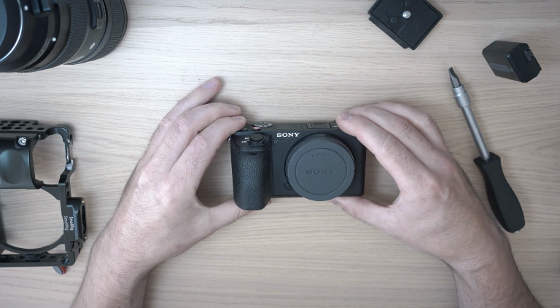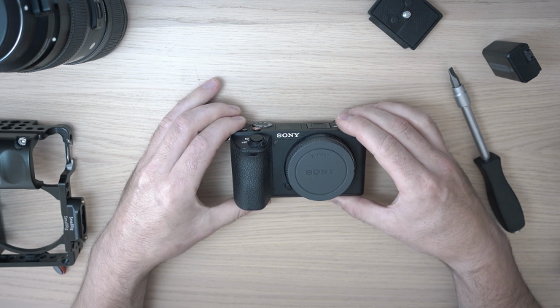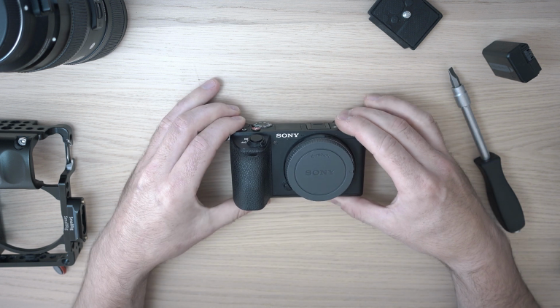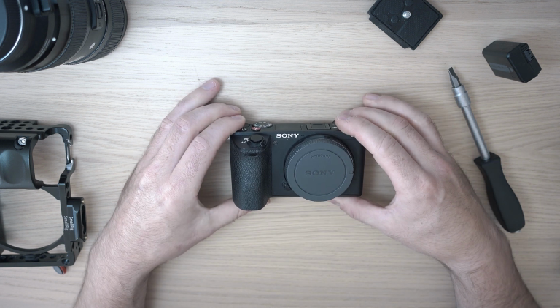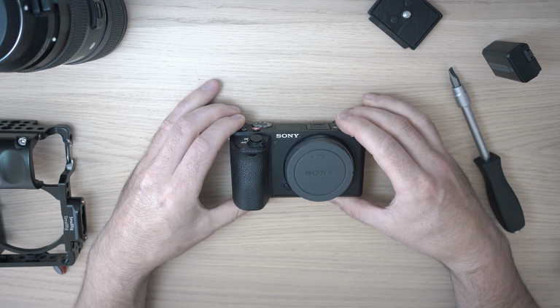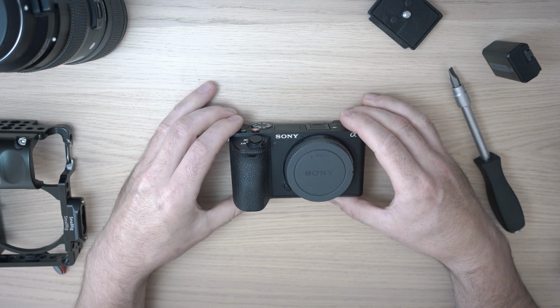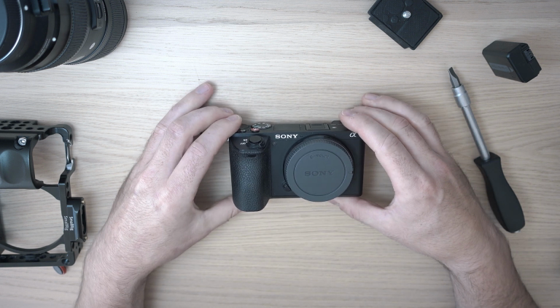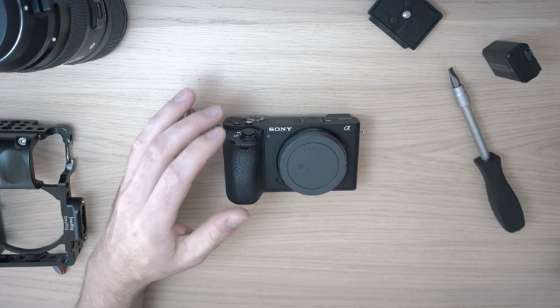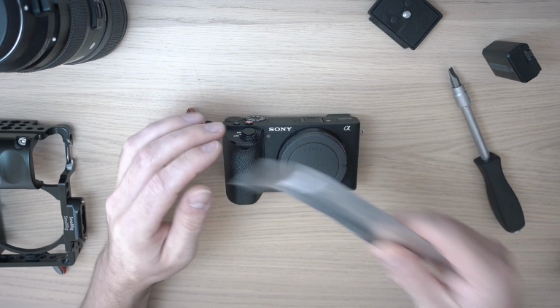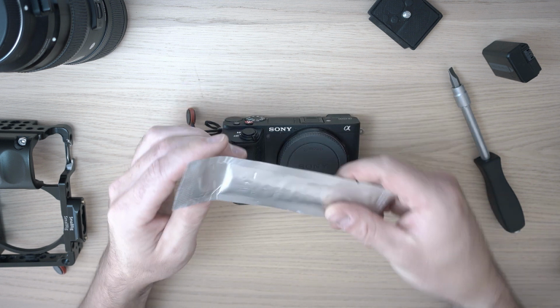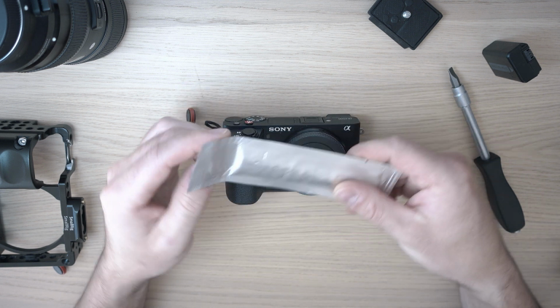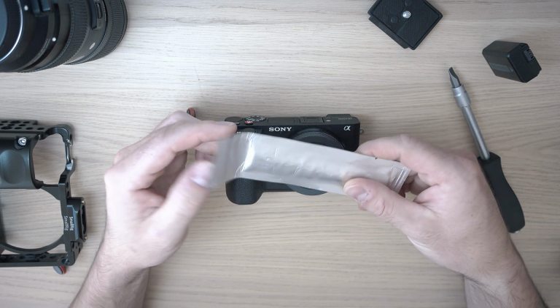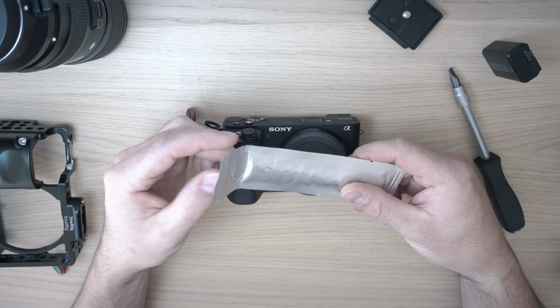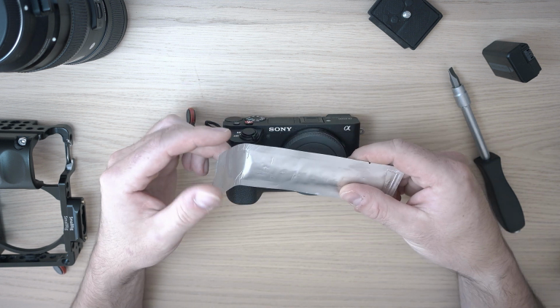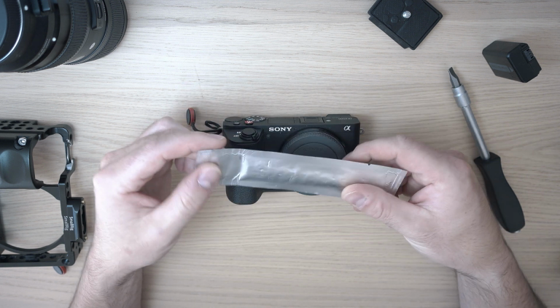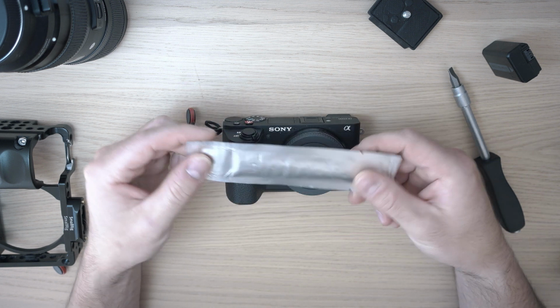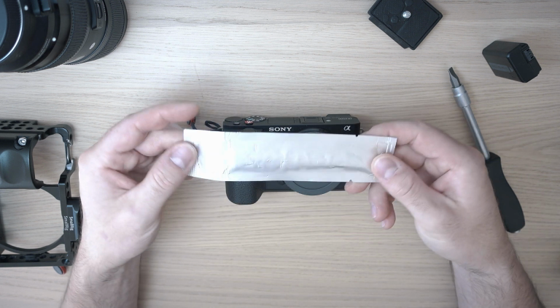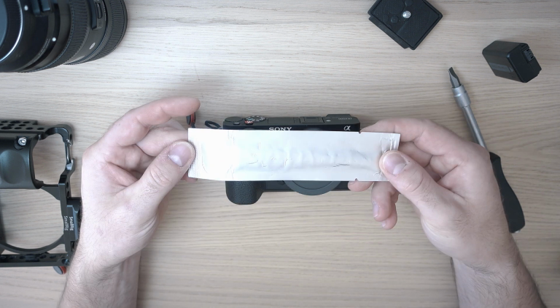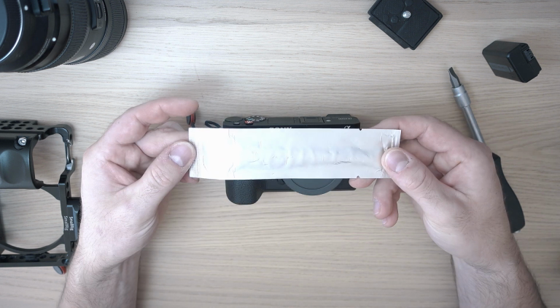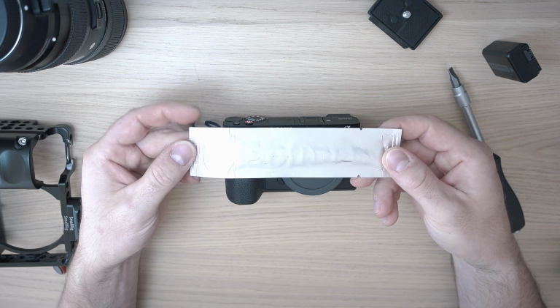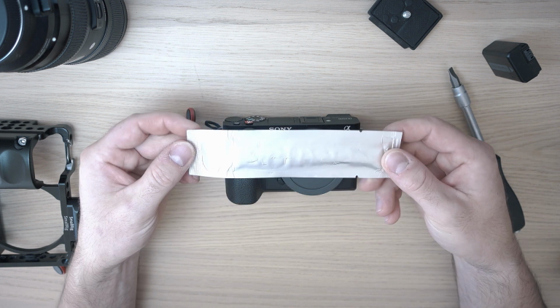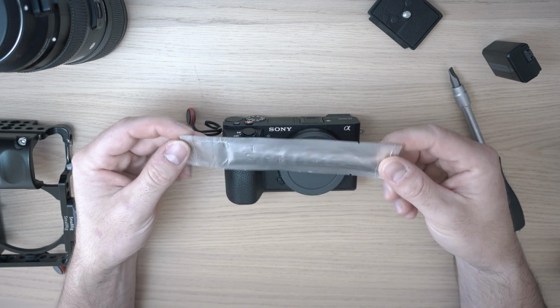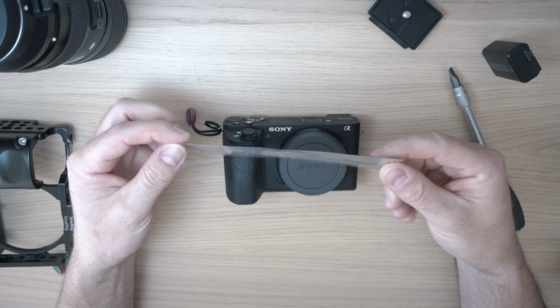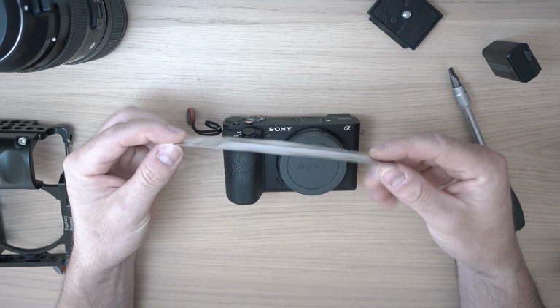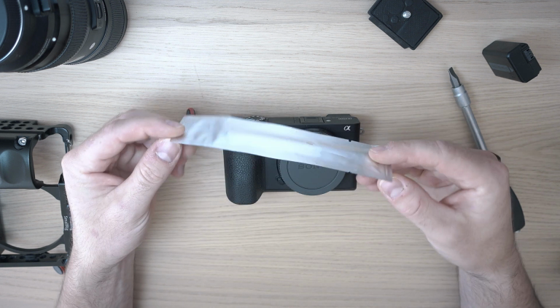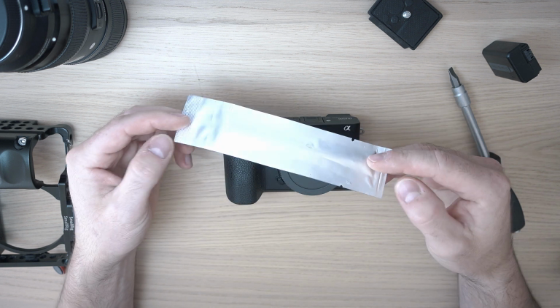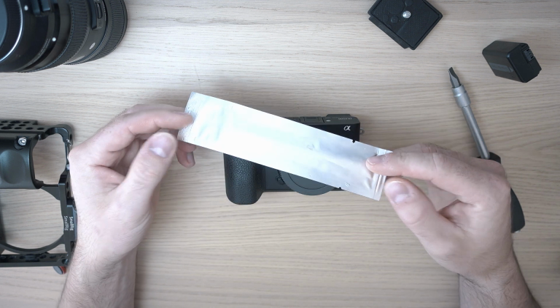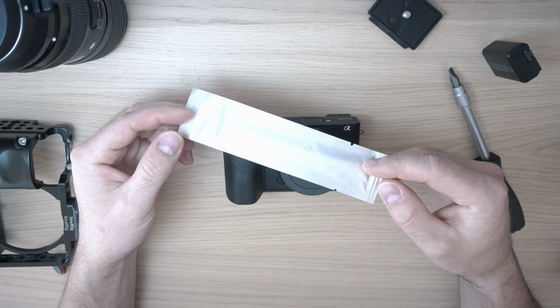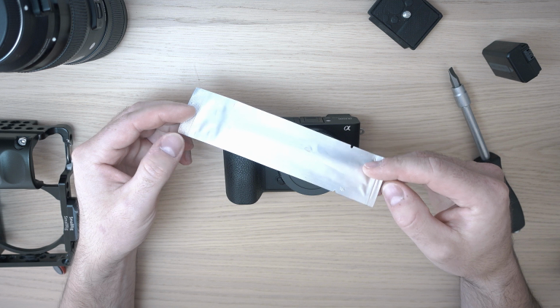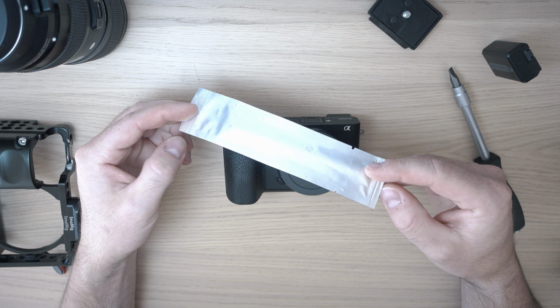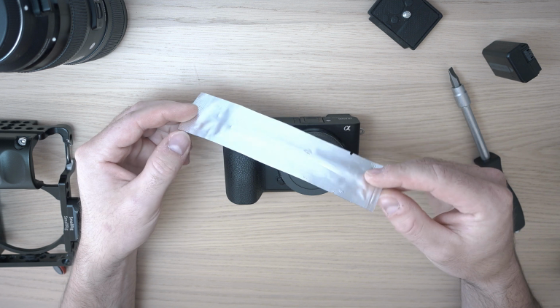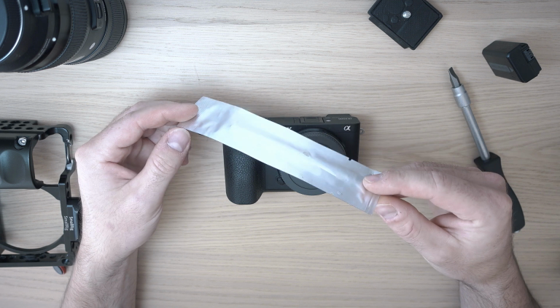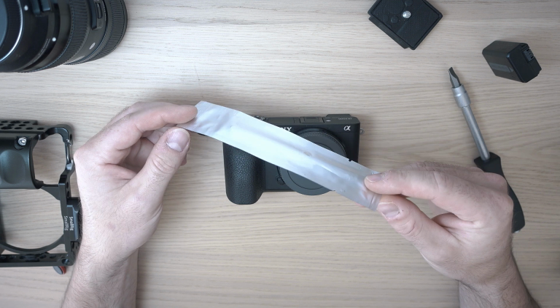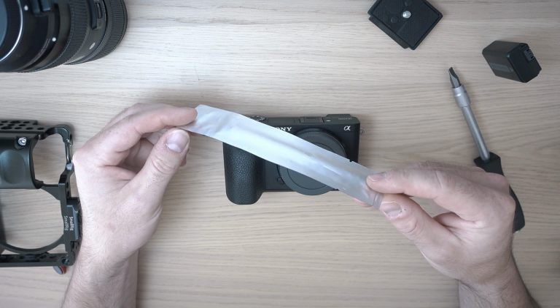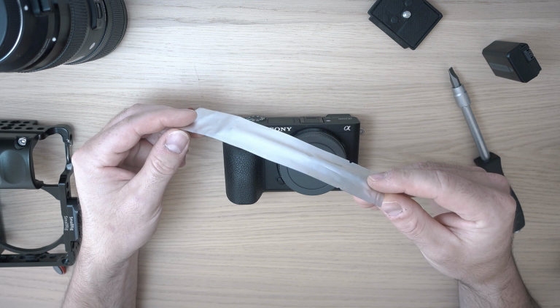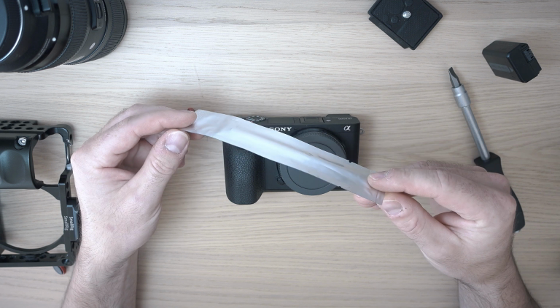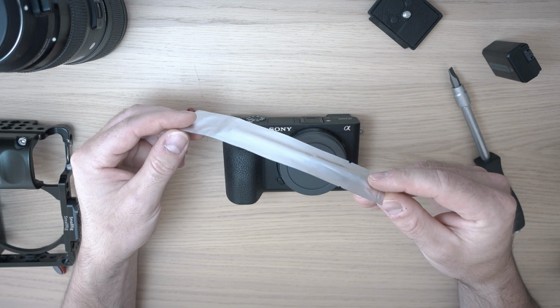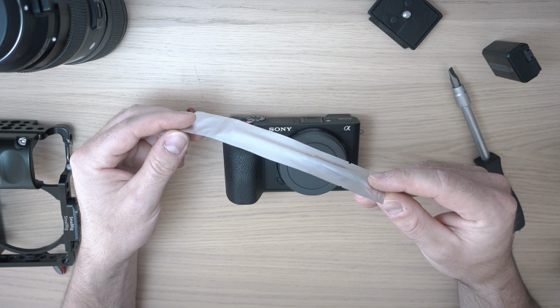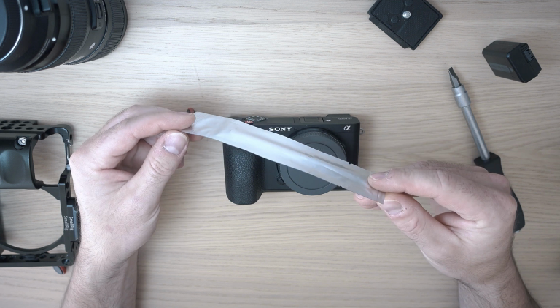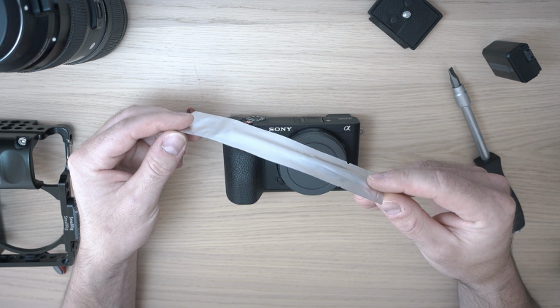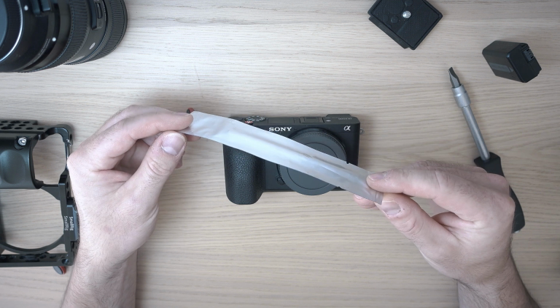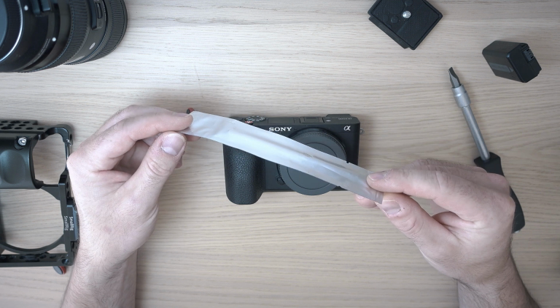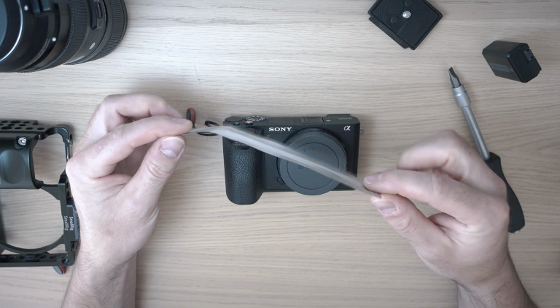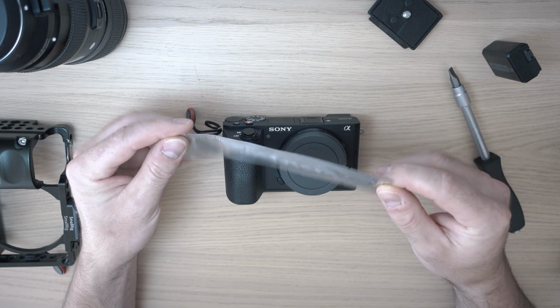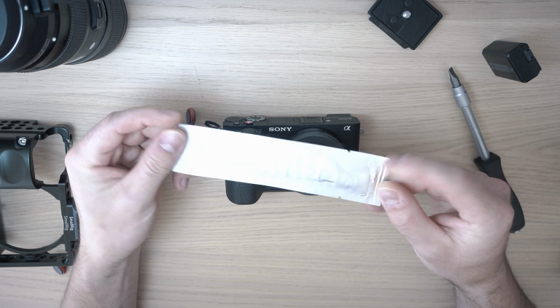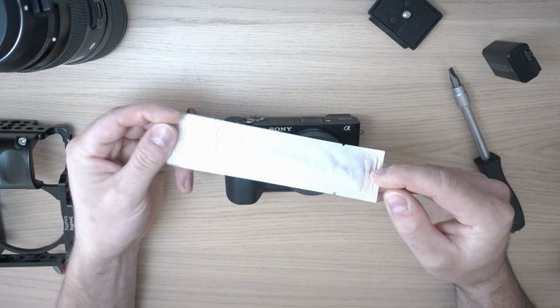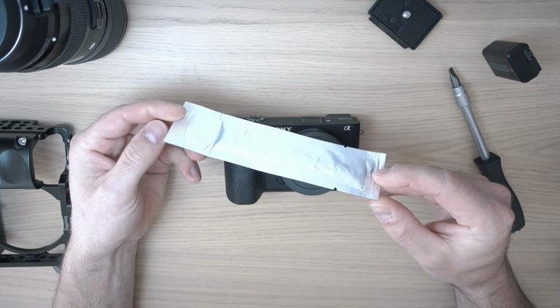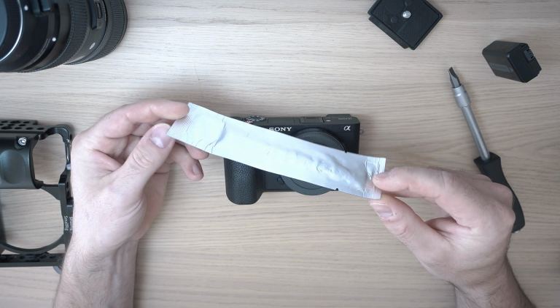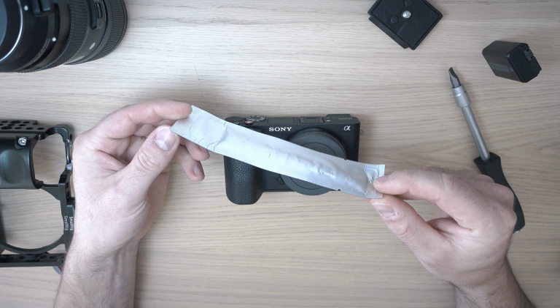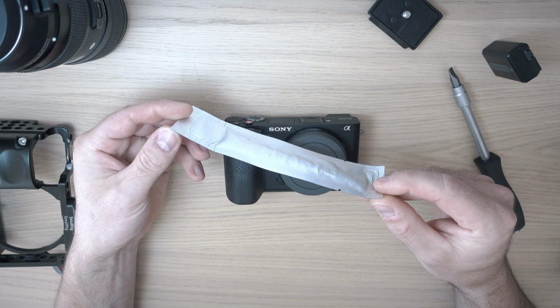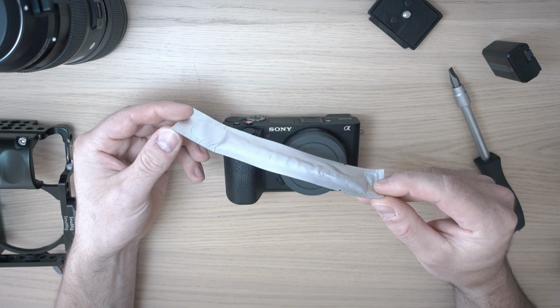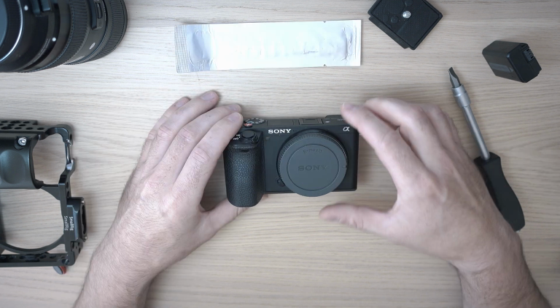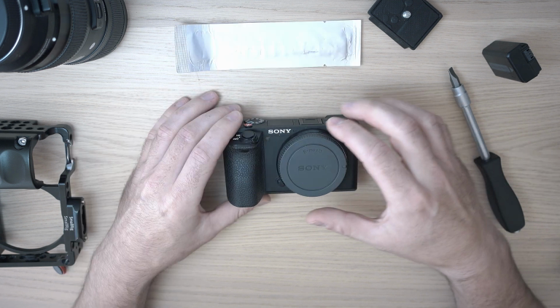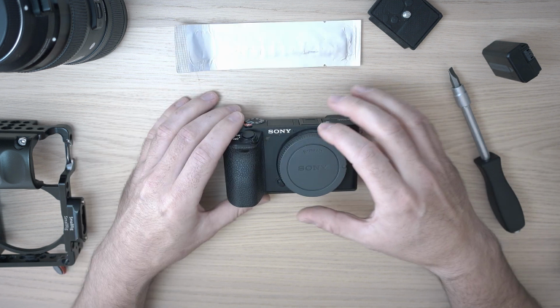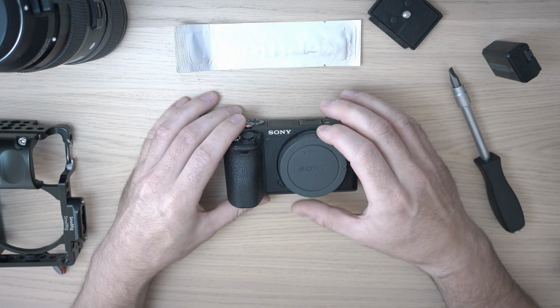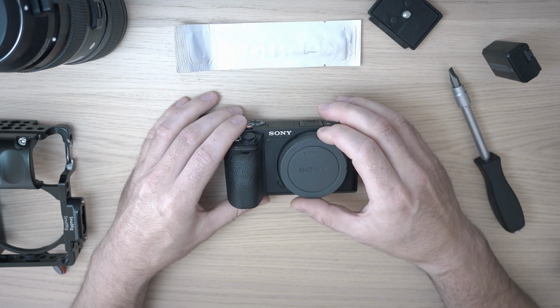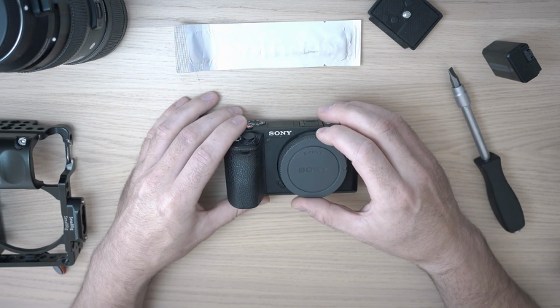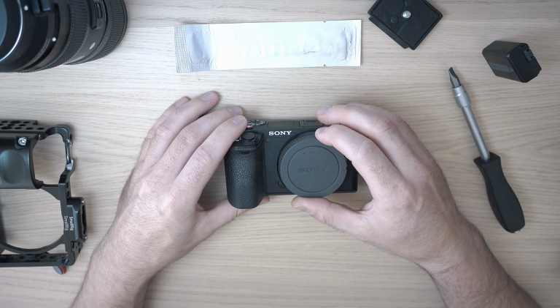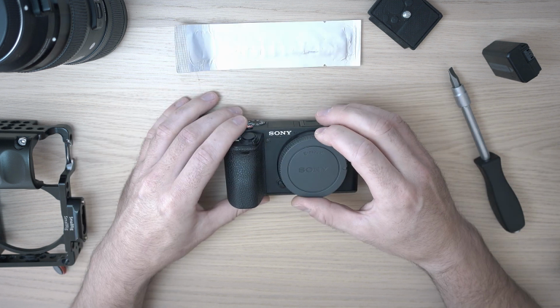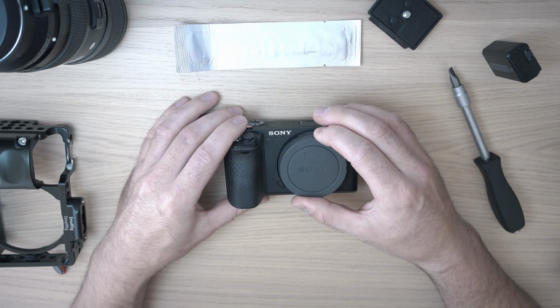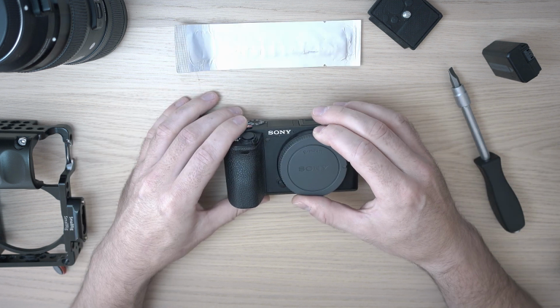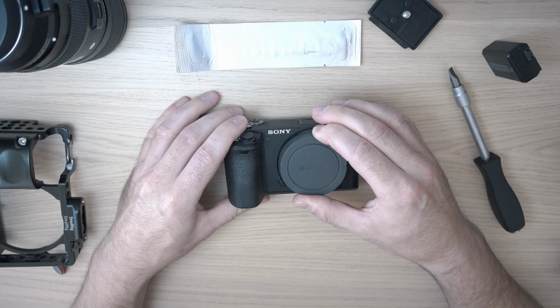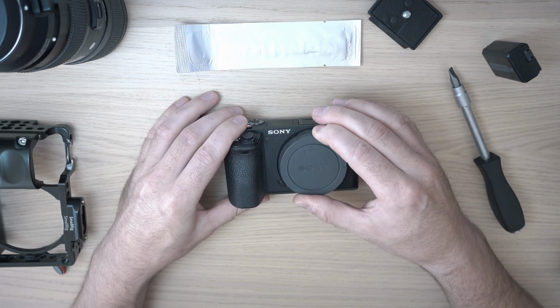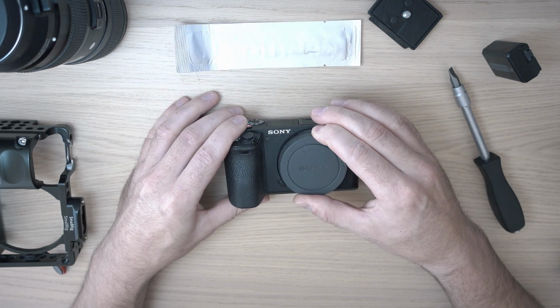Here are my favorite sensor cleaning swabs — link in description. Okay, let's go.